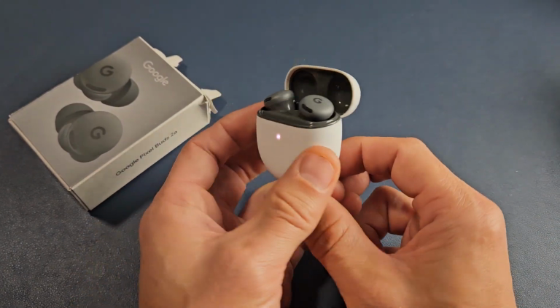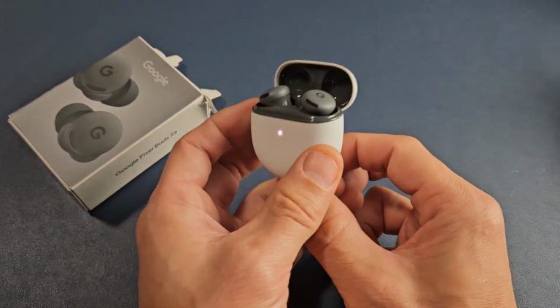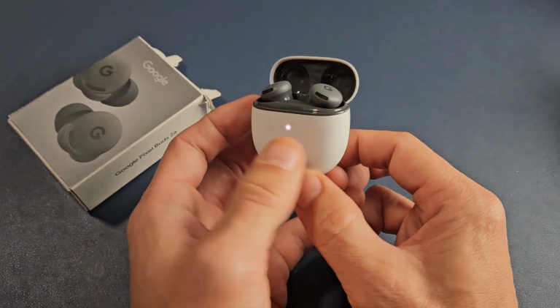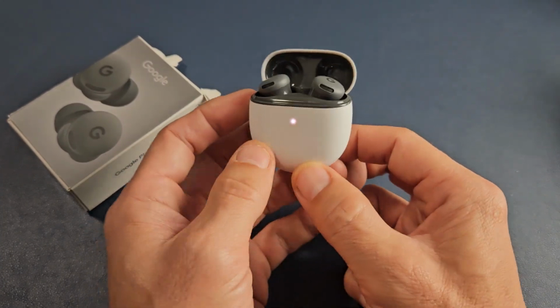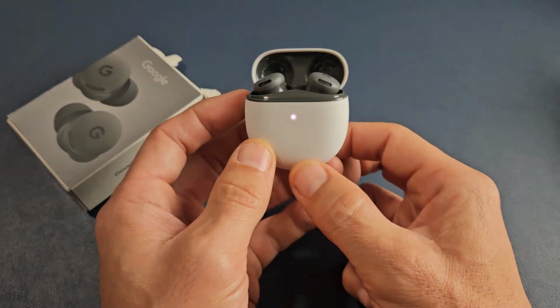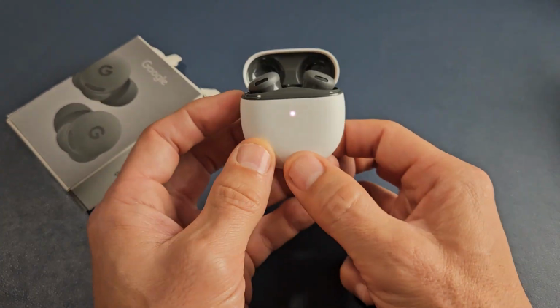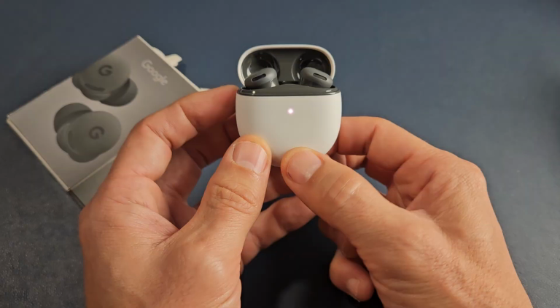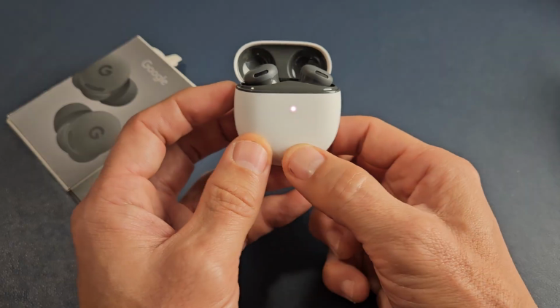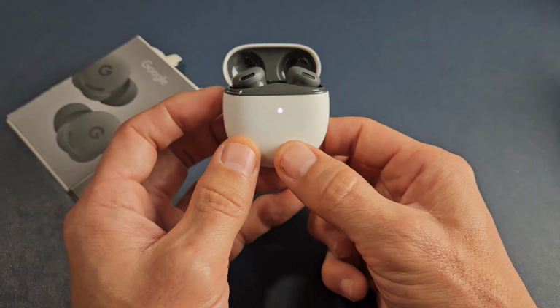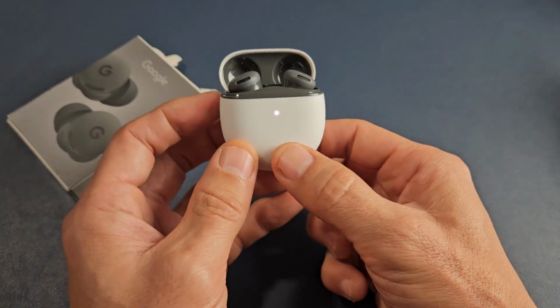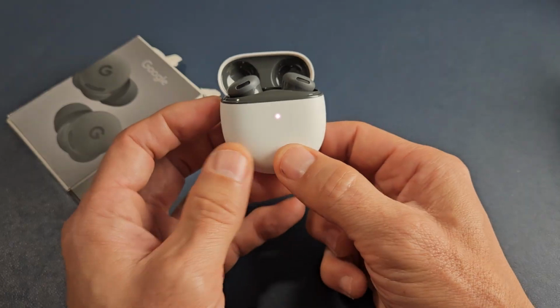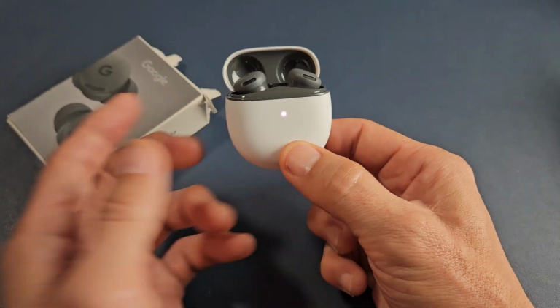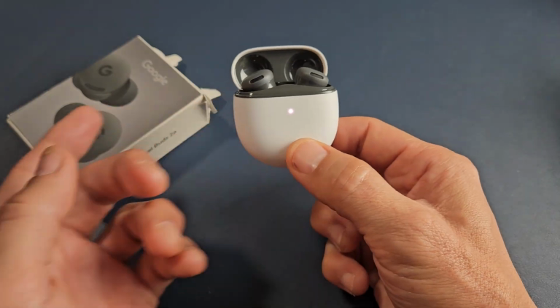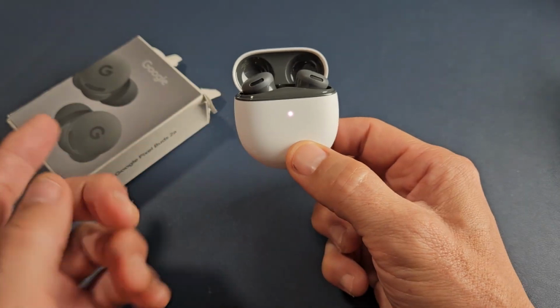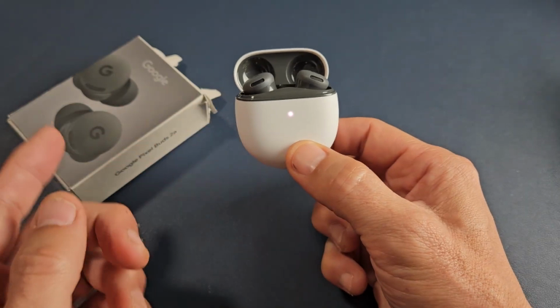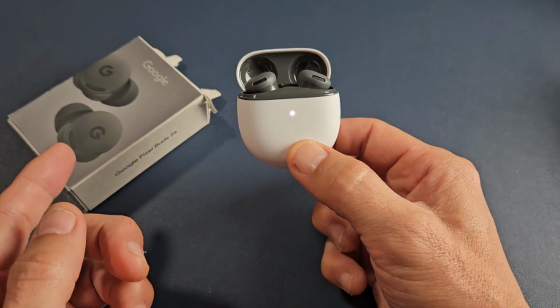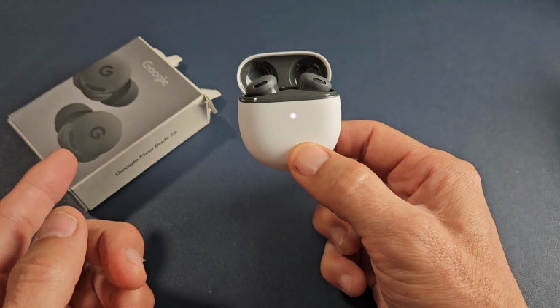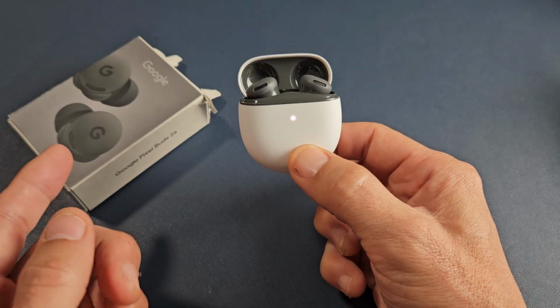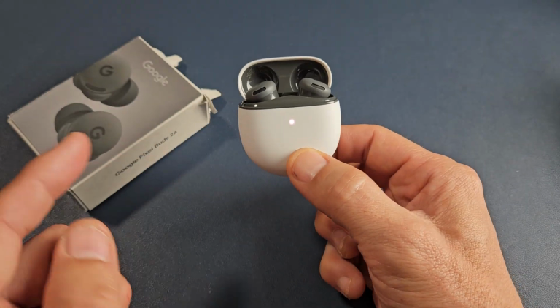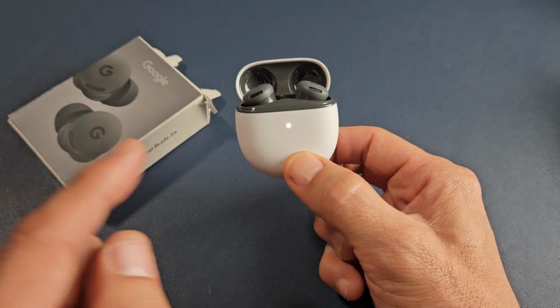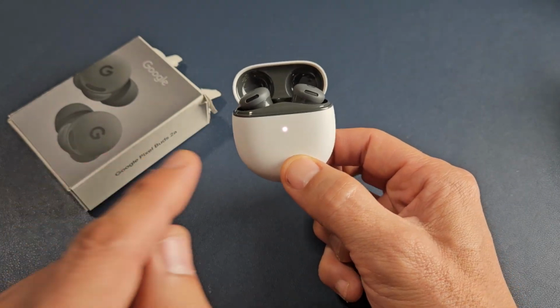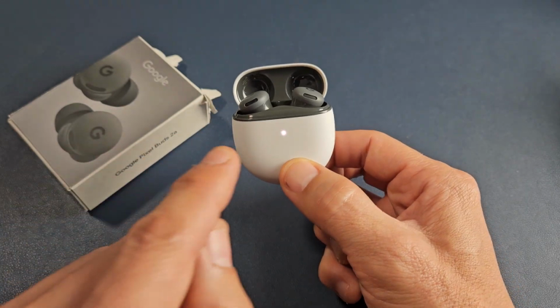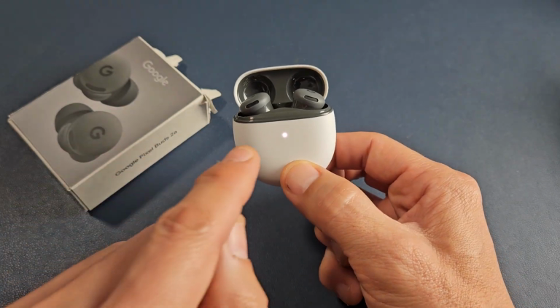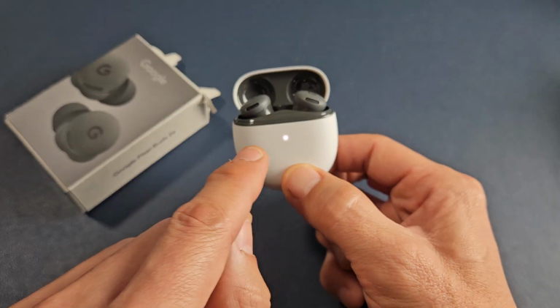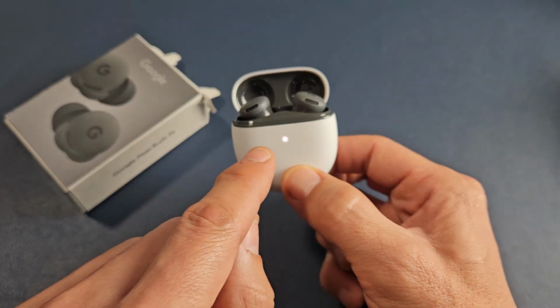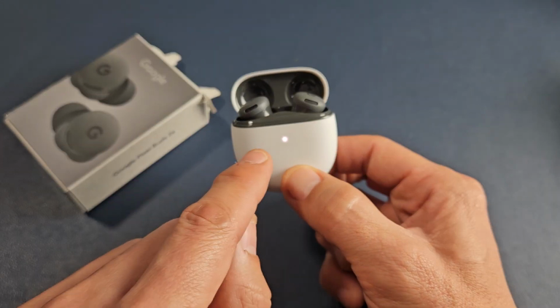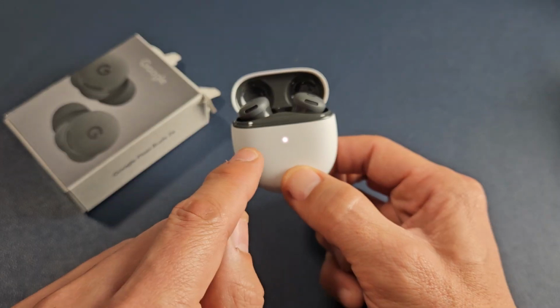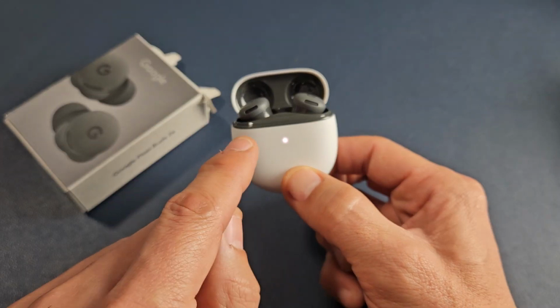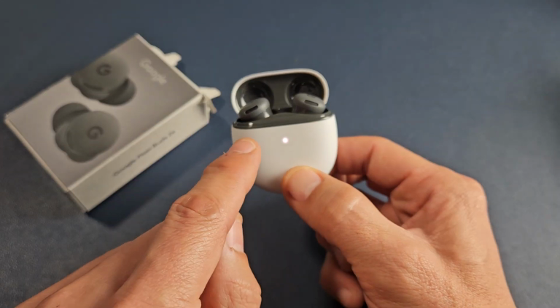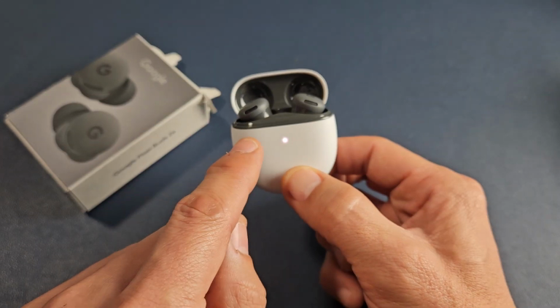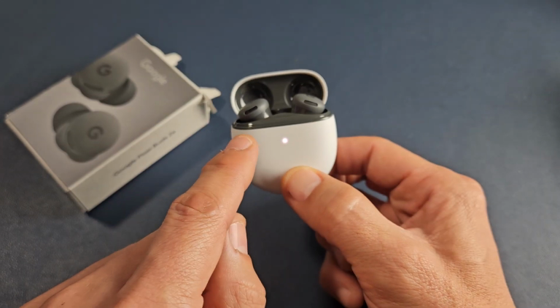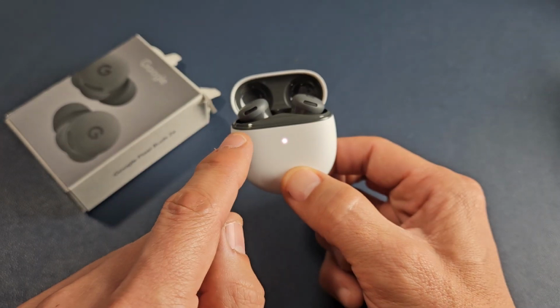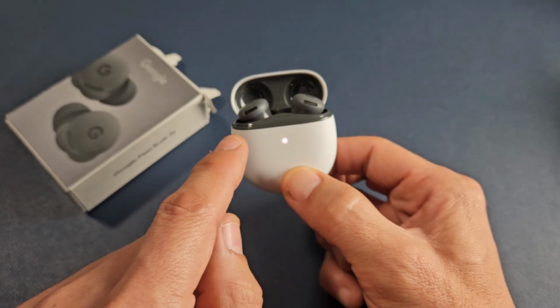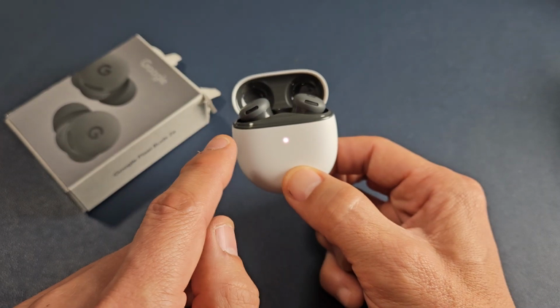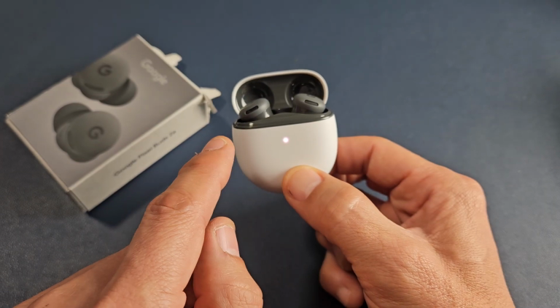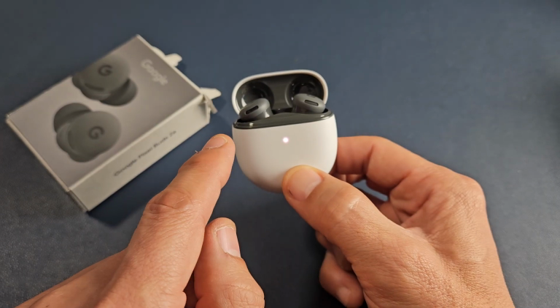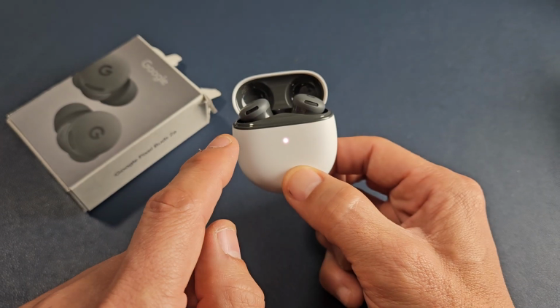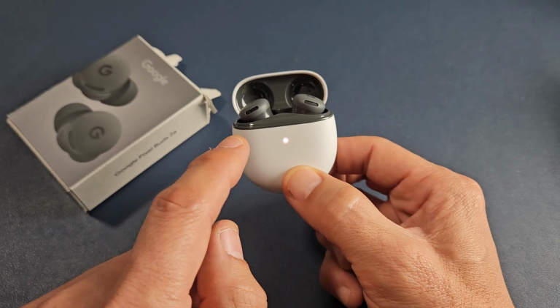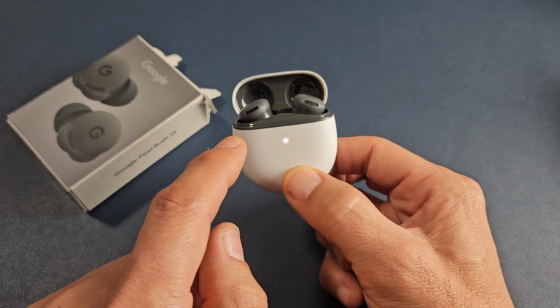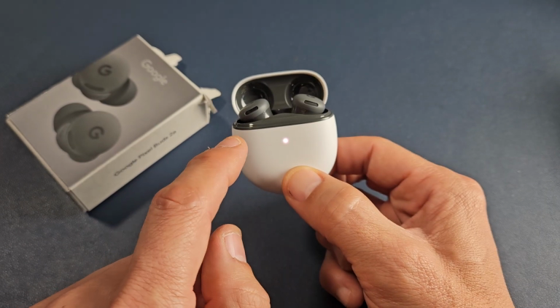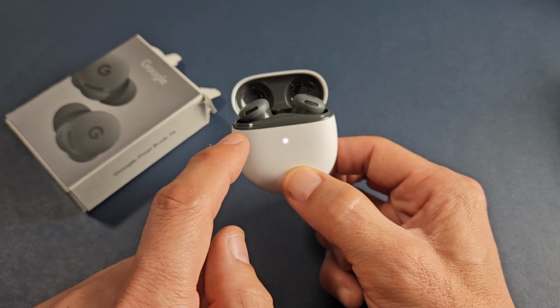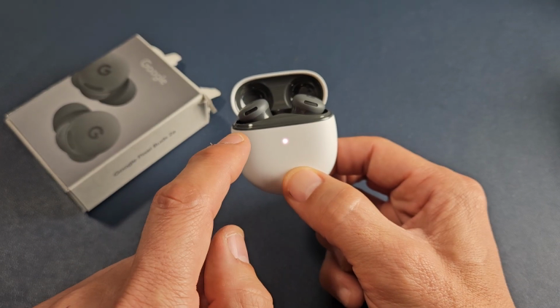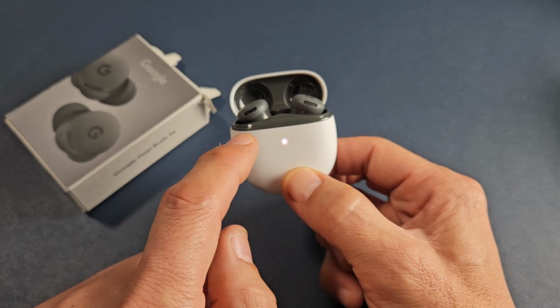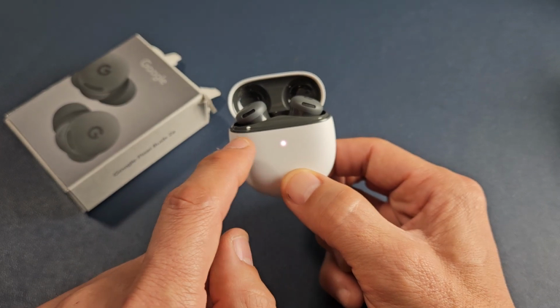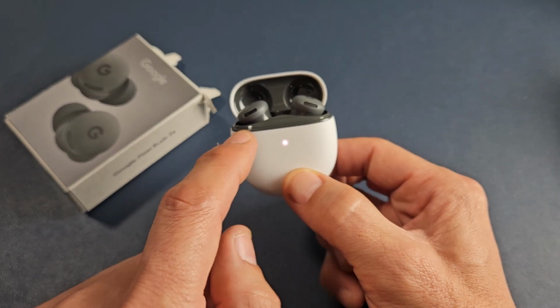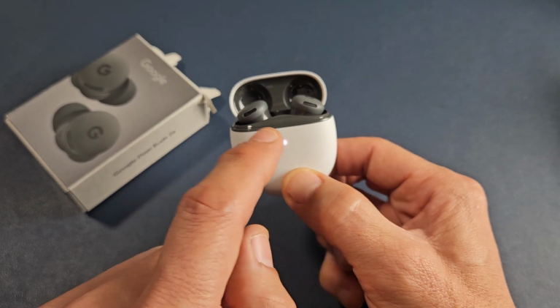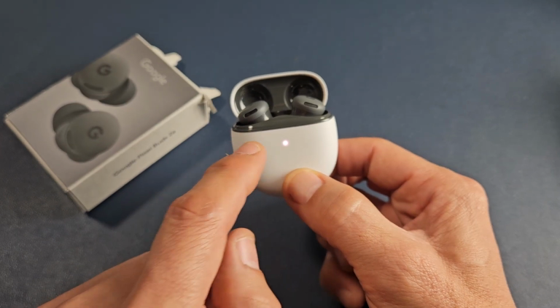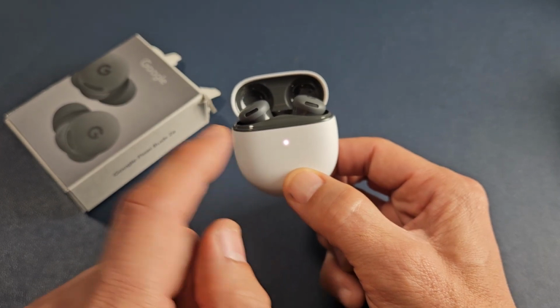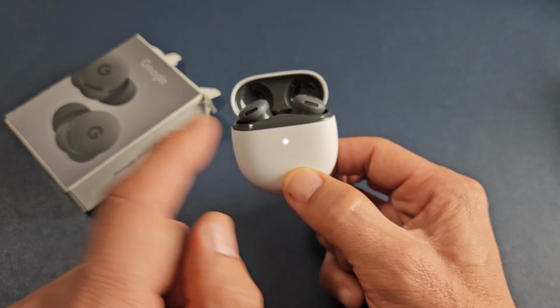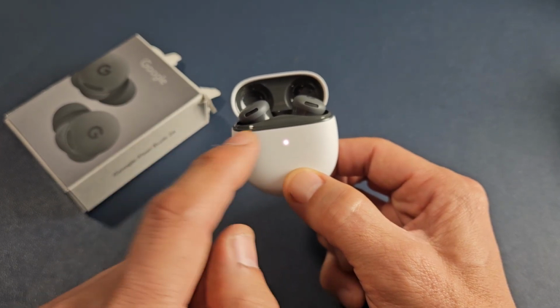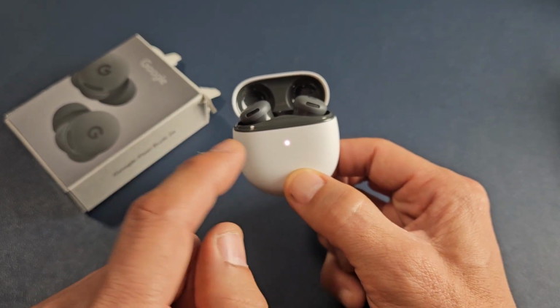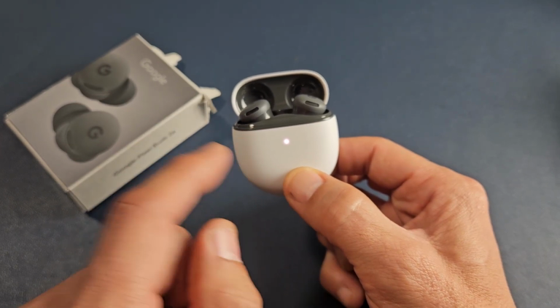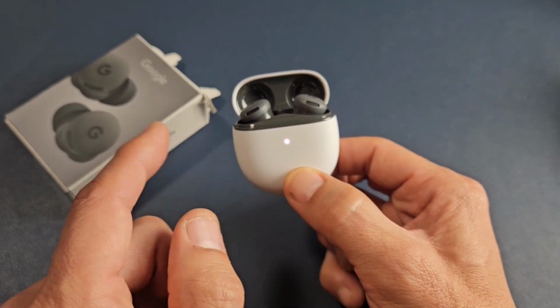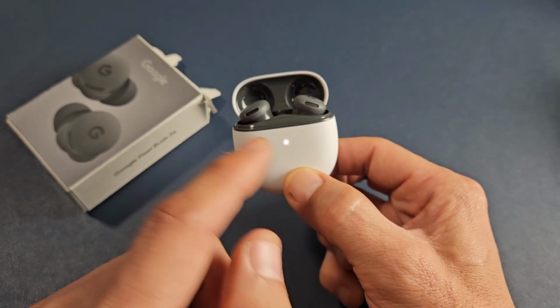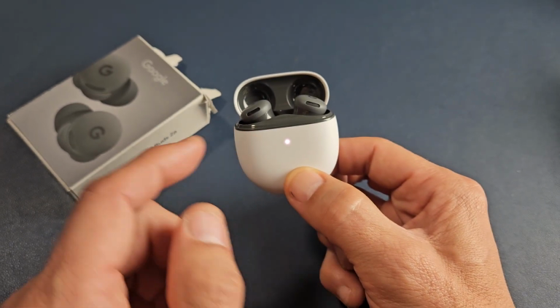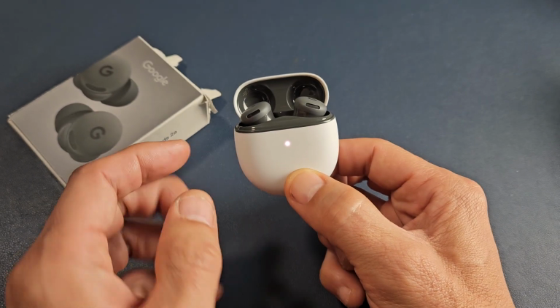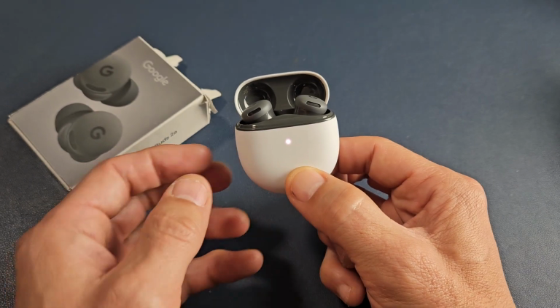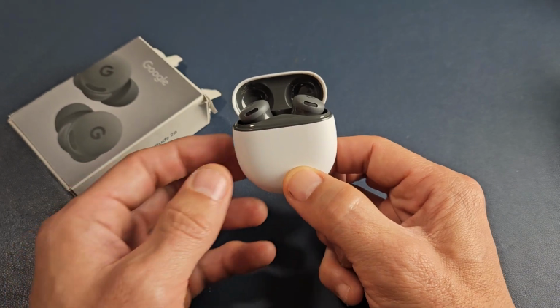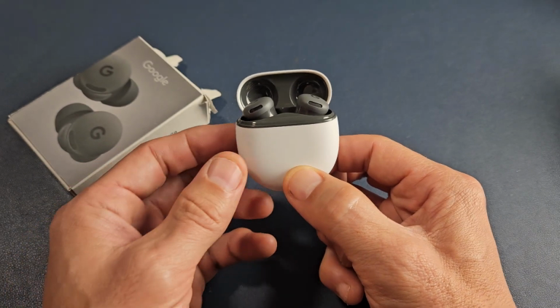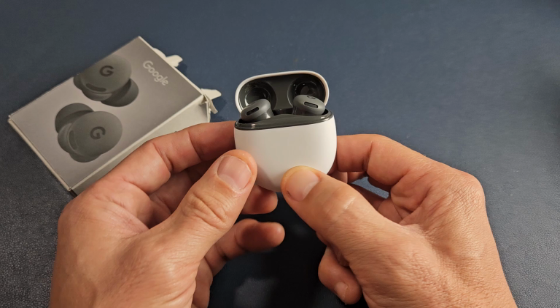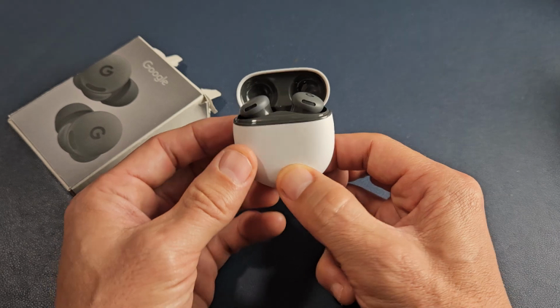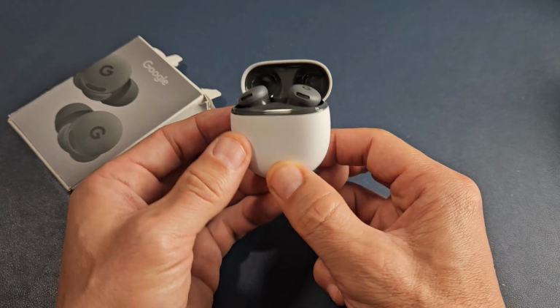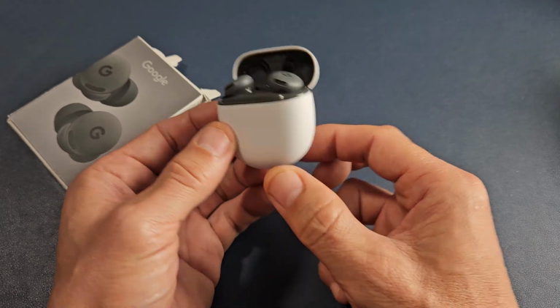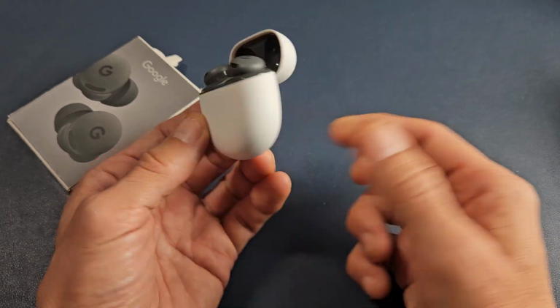Just keep holding for about 30 seconds or so, or wait until it starts changing from amber to white, then amber to white again — or orange, white, orange, white.